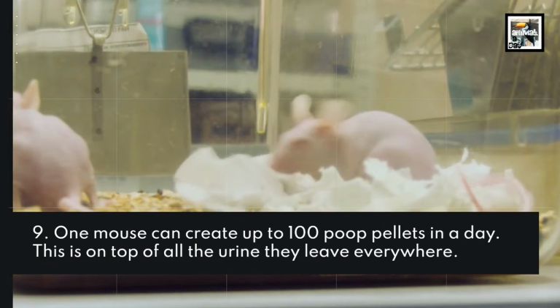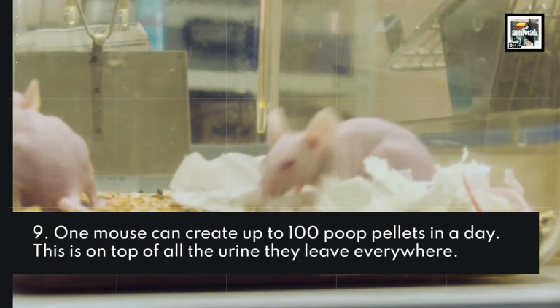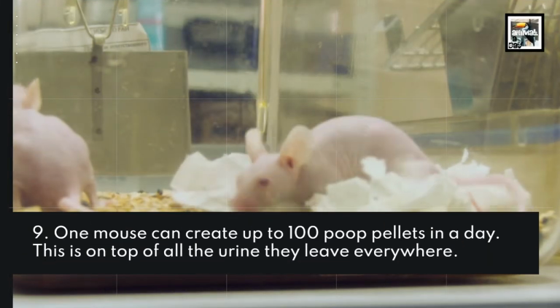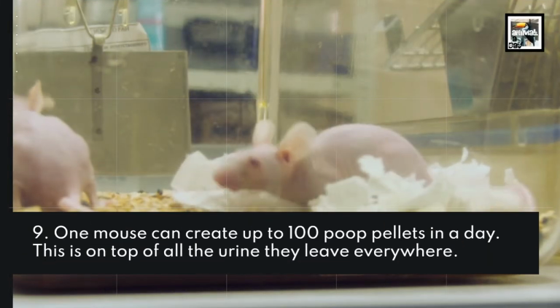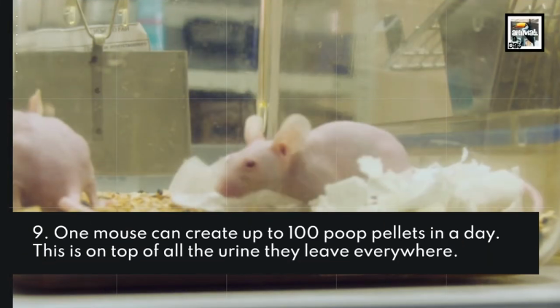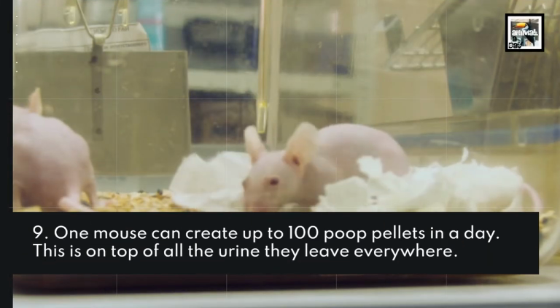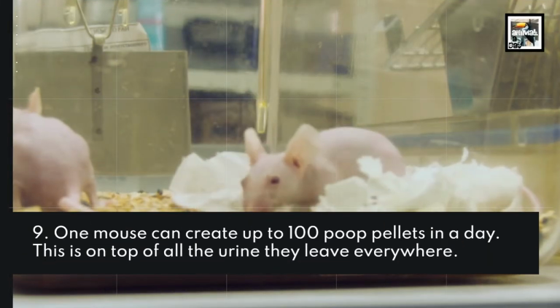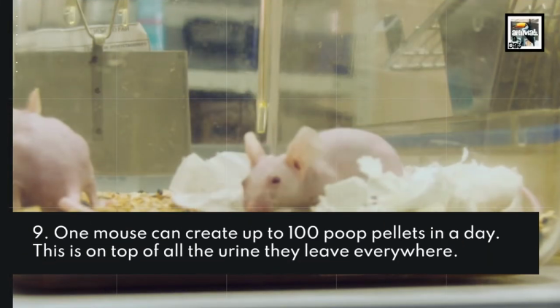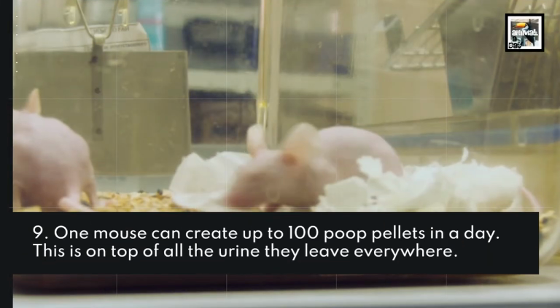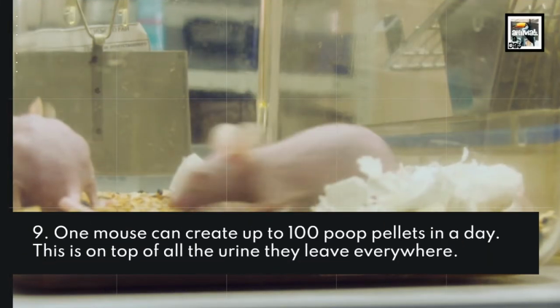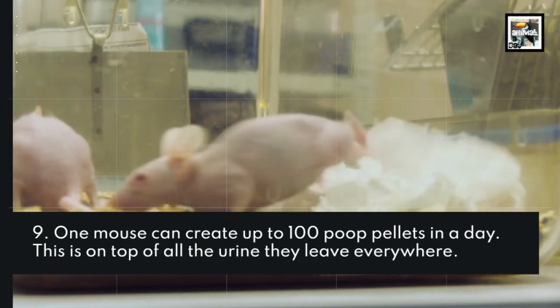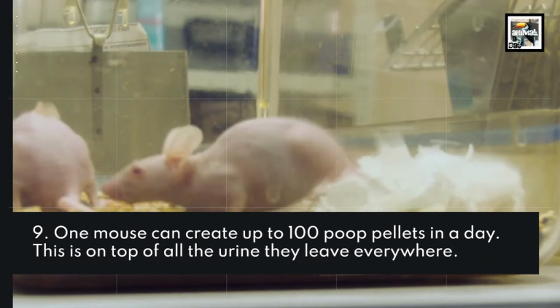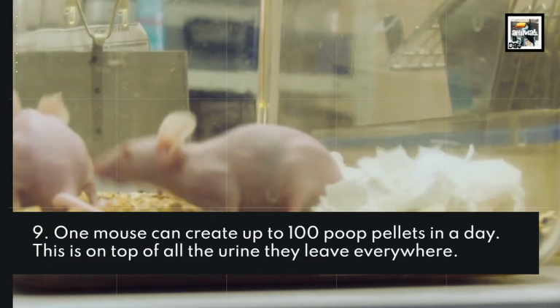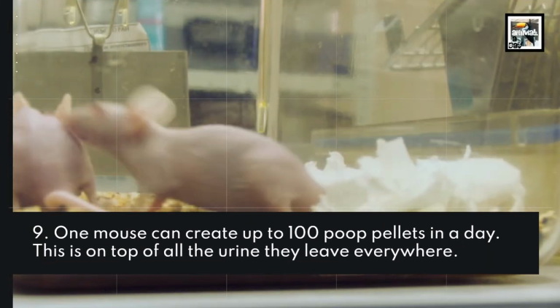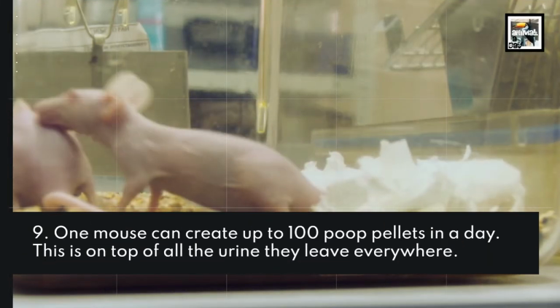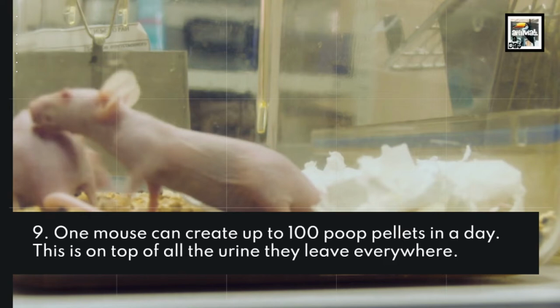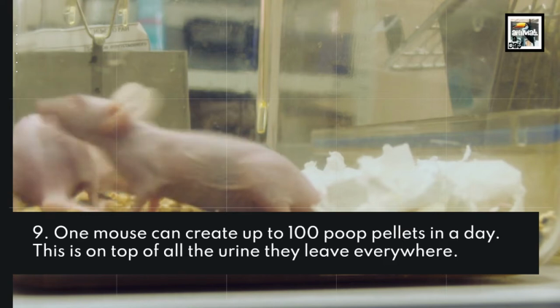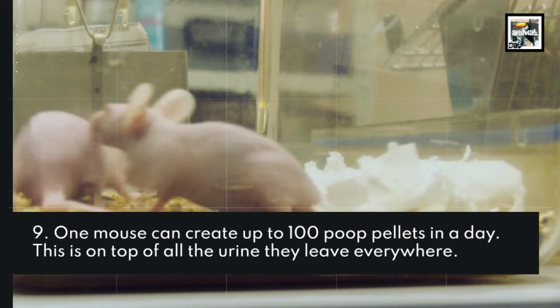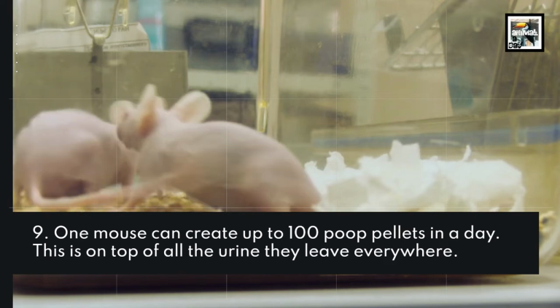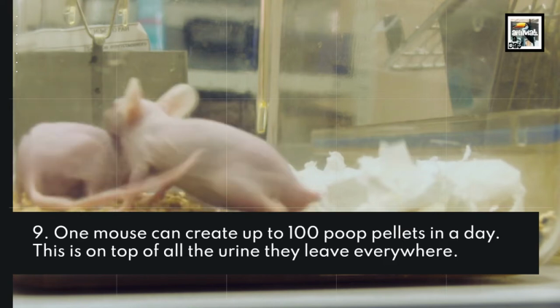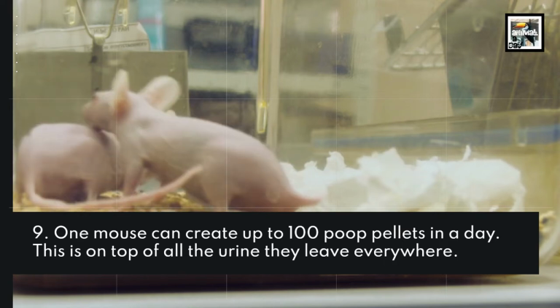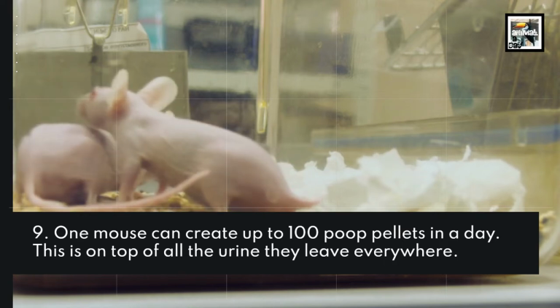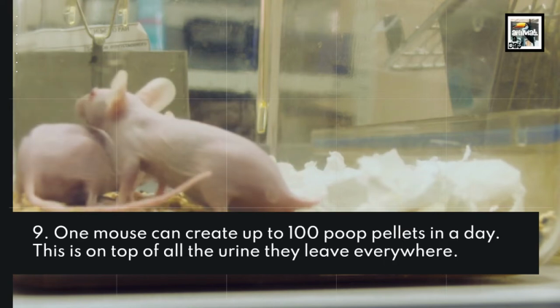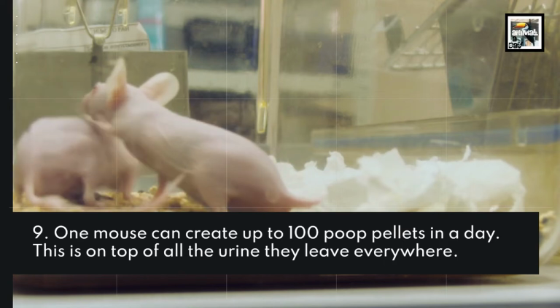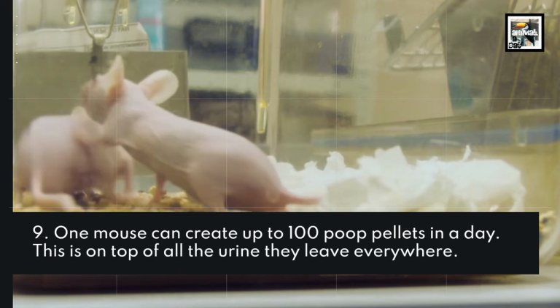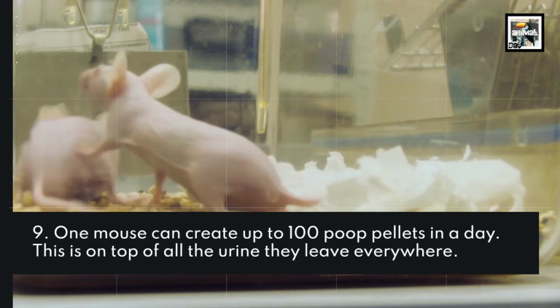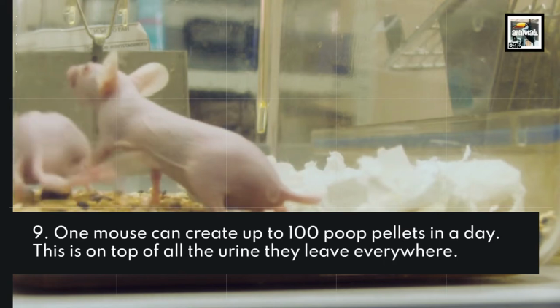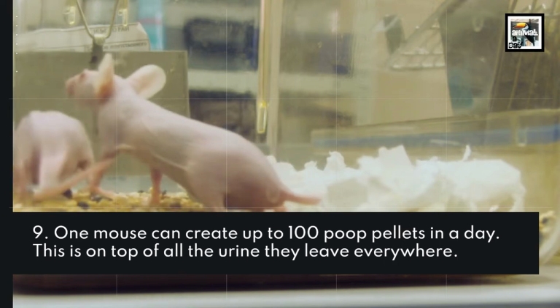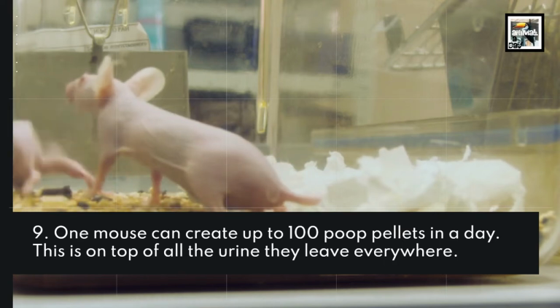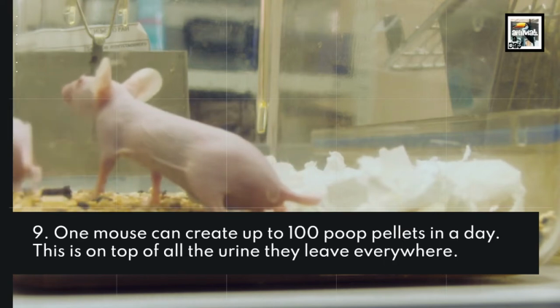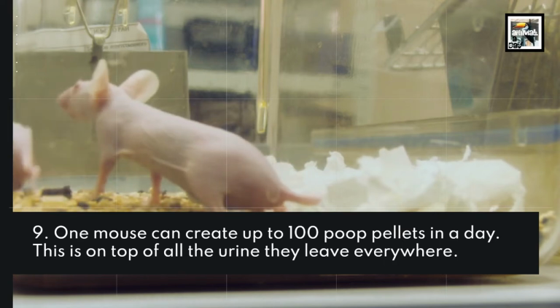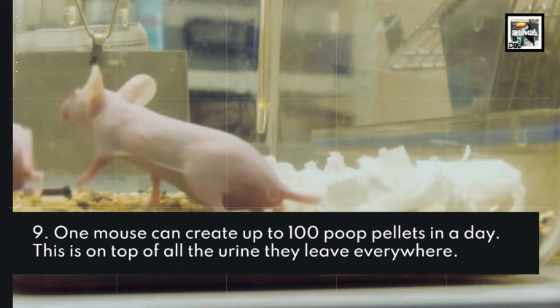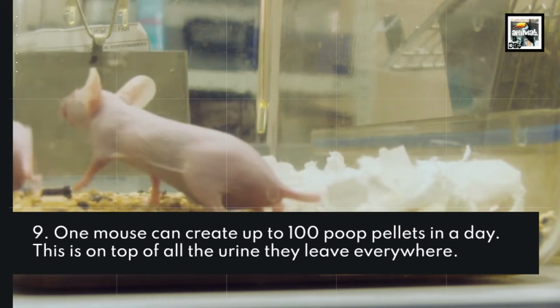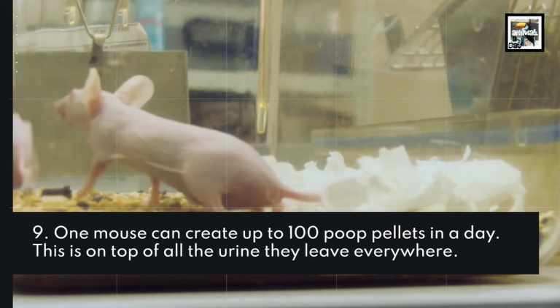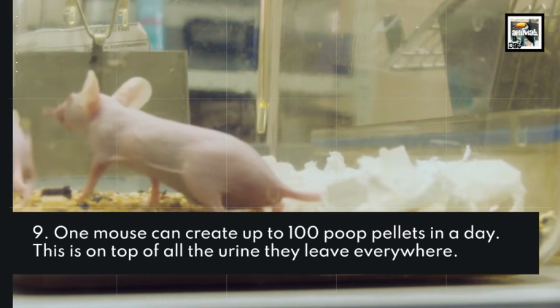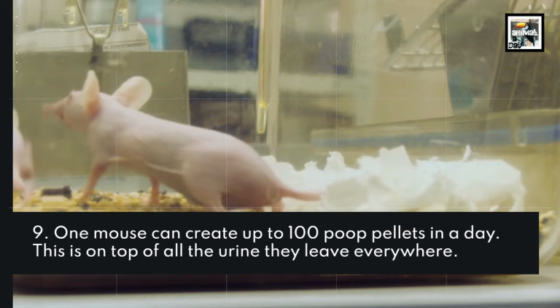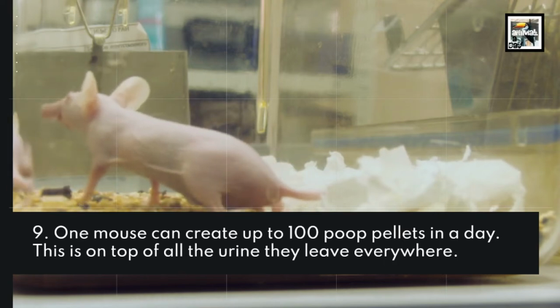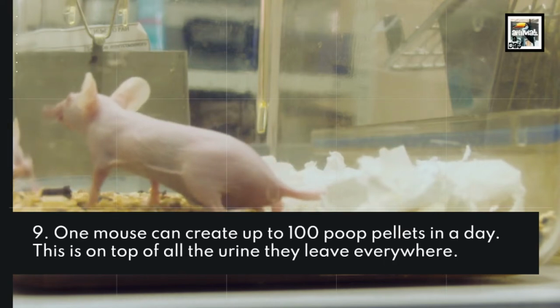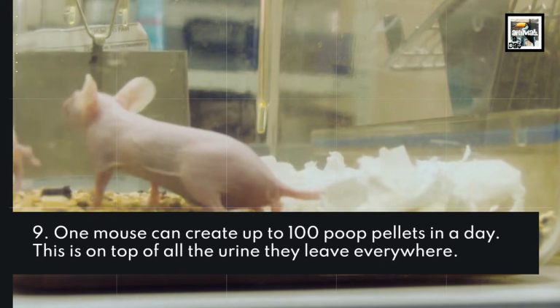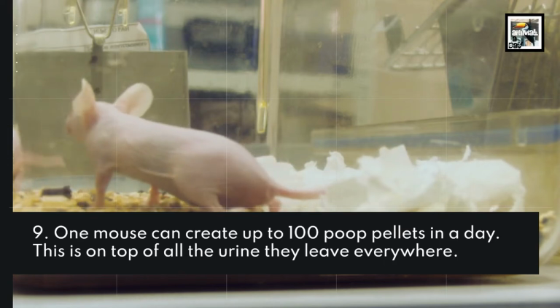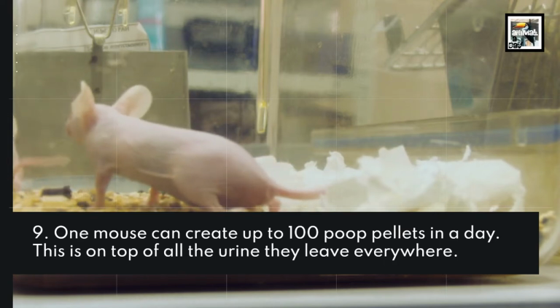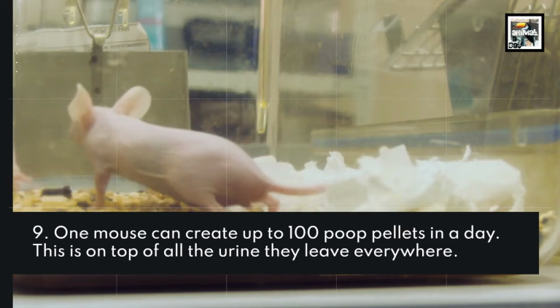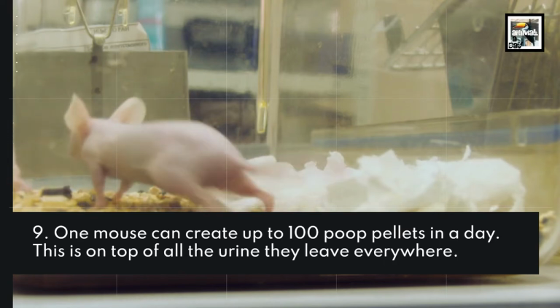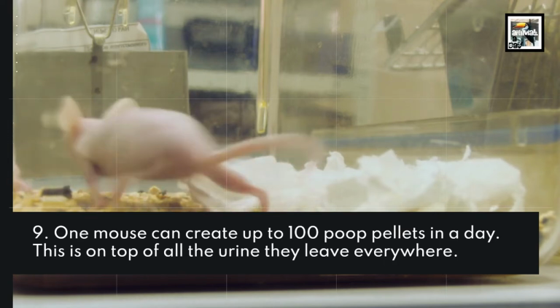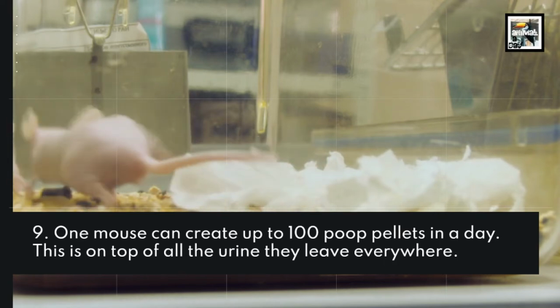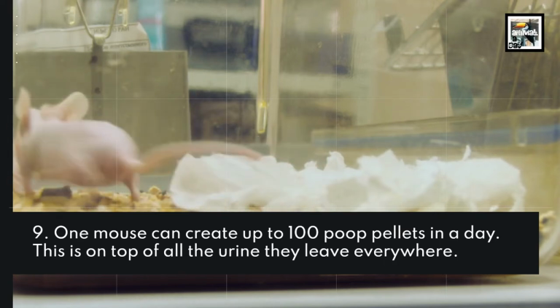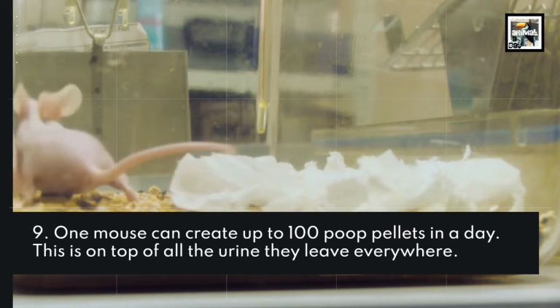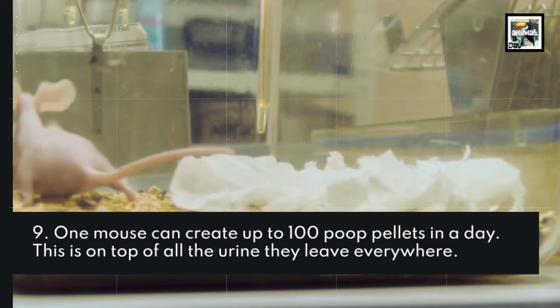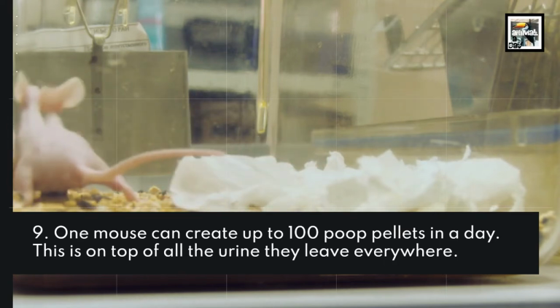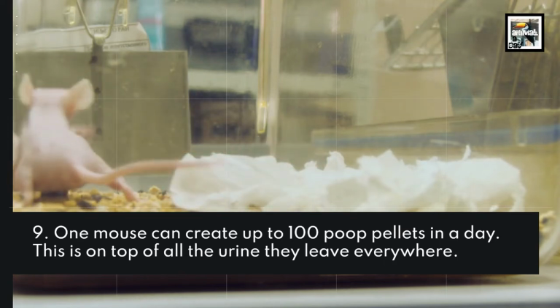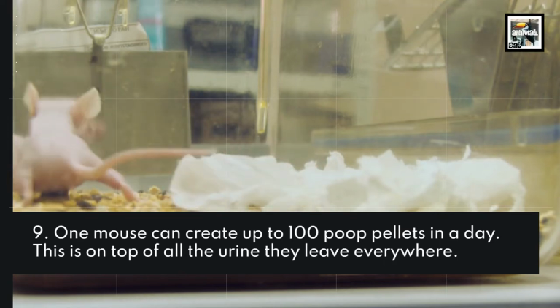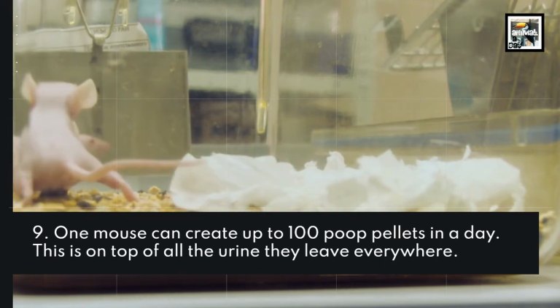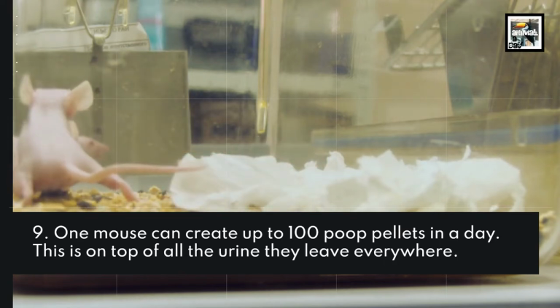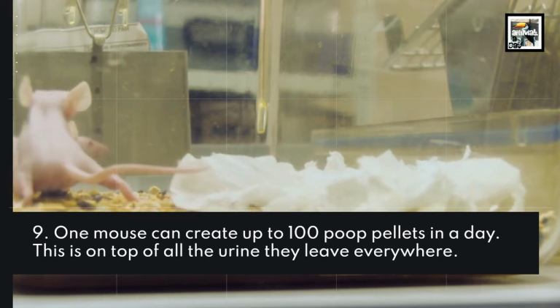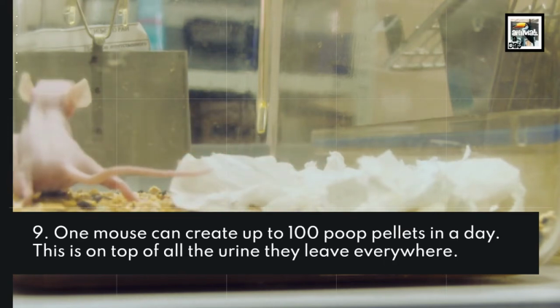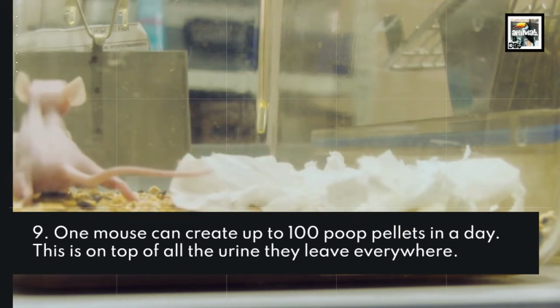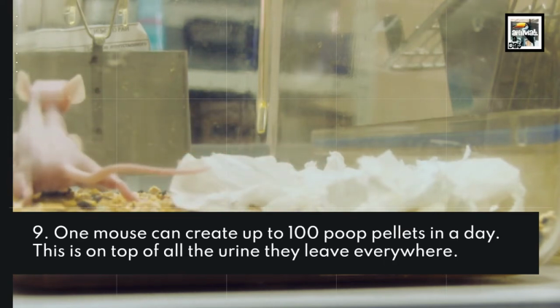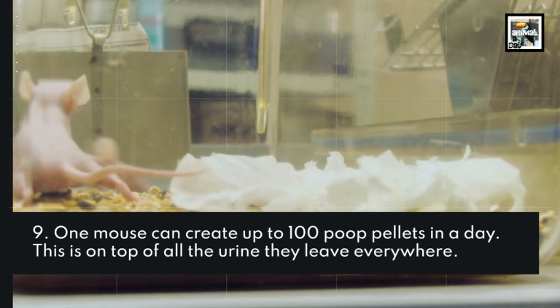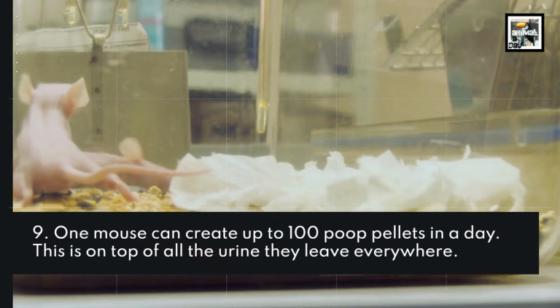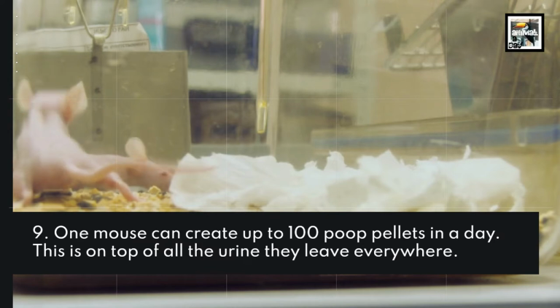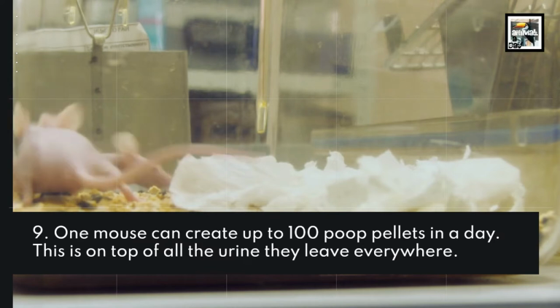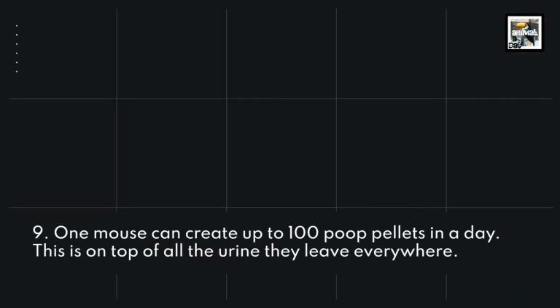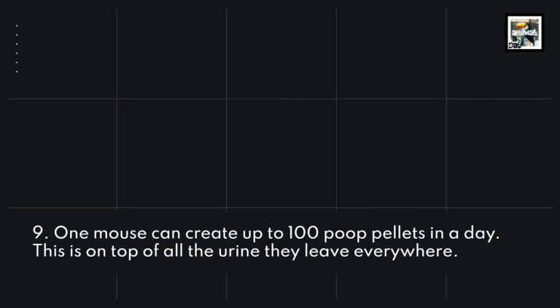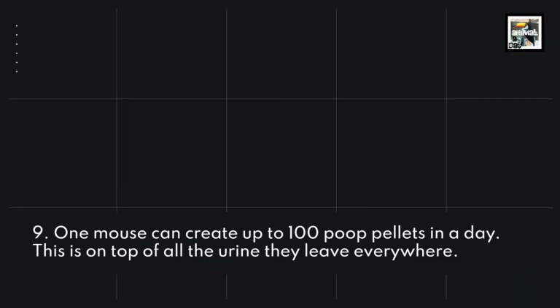One mouse can create up to 100 poop pellets in a day, on top of all the urine they leave everywhere.